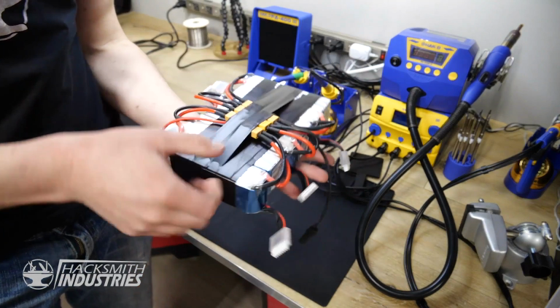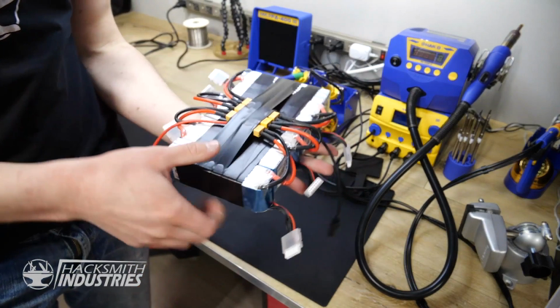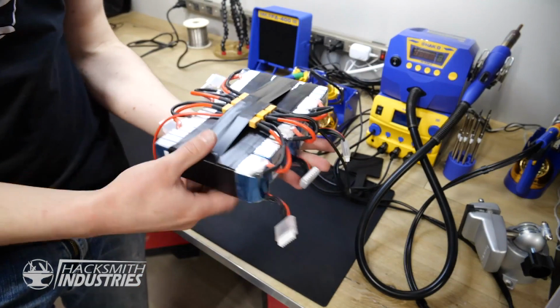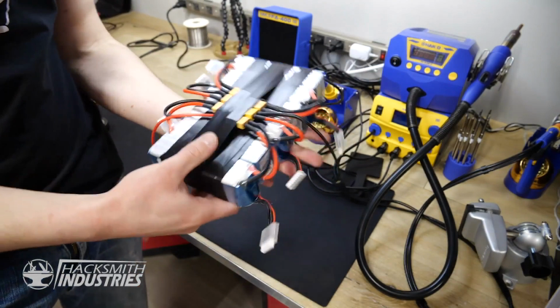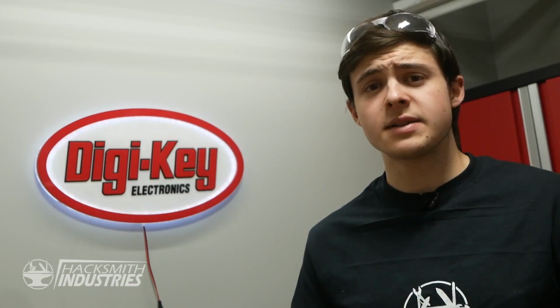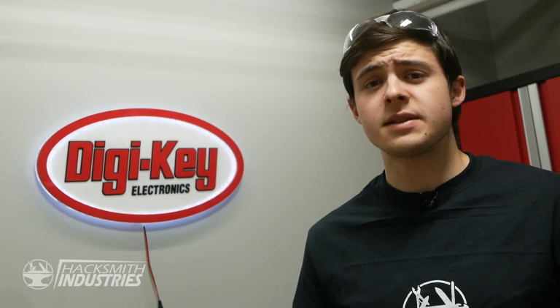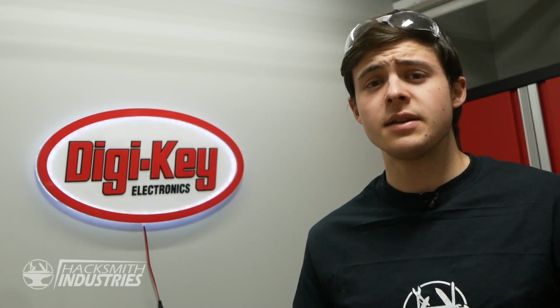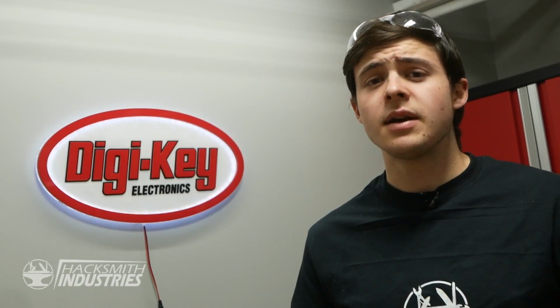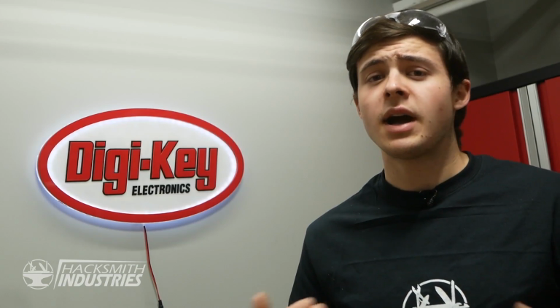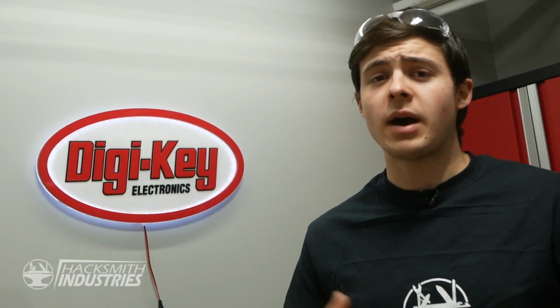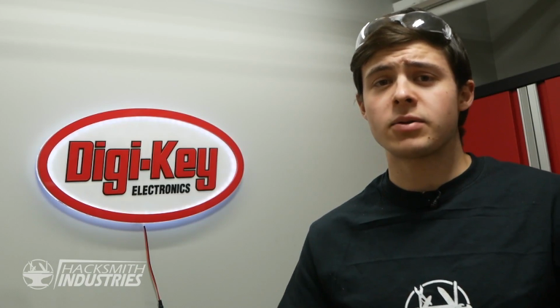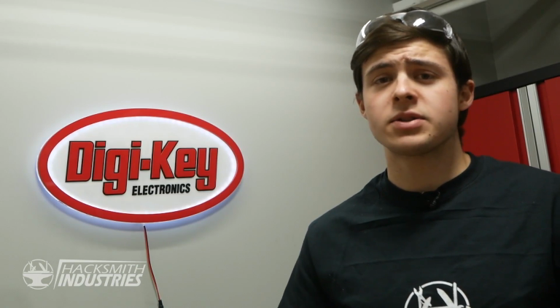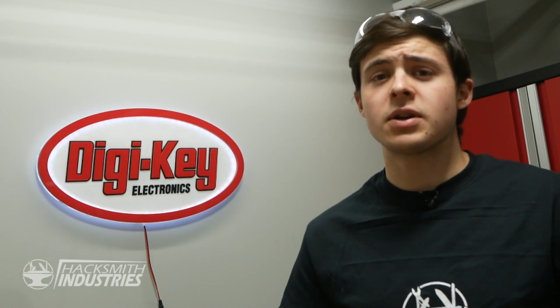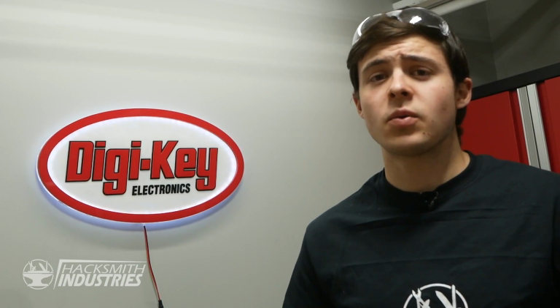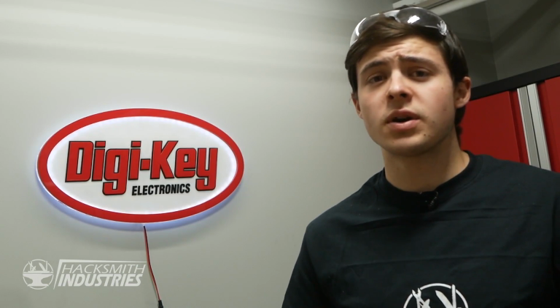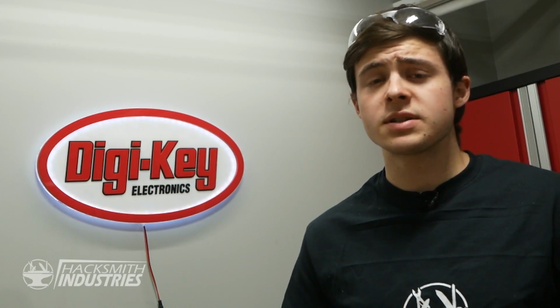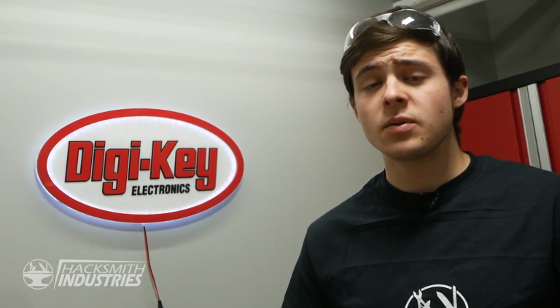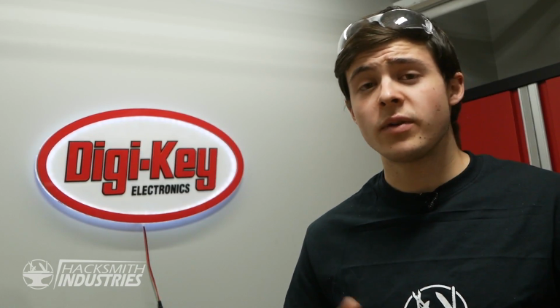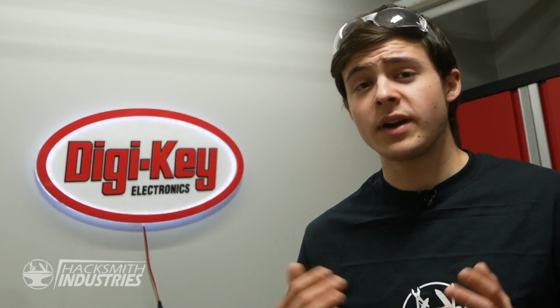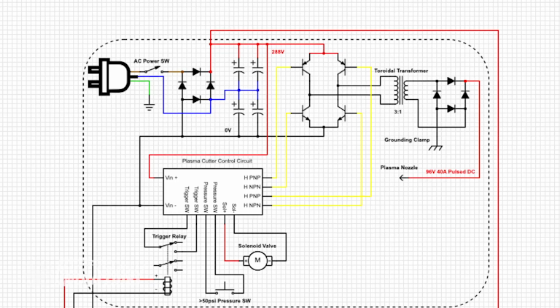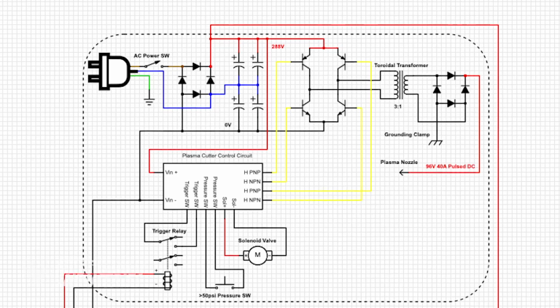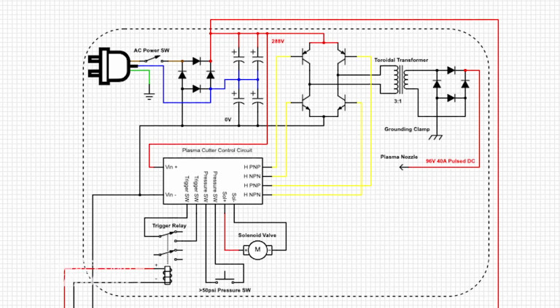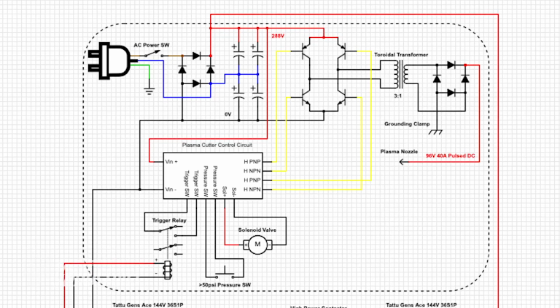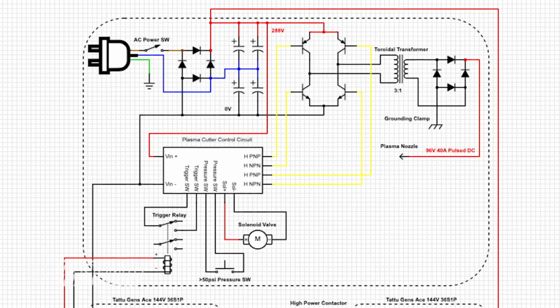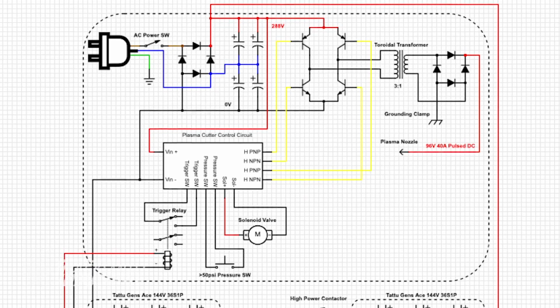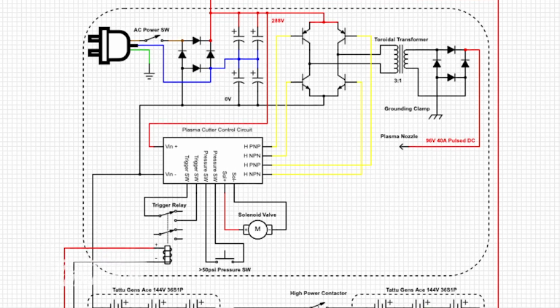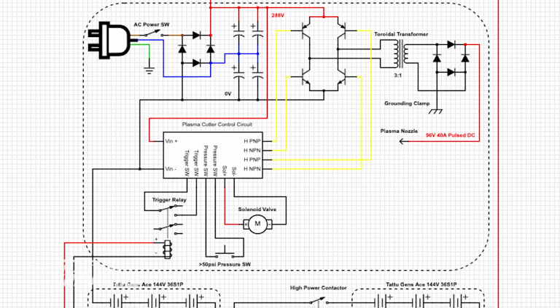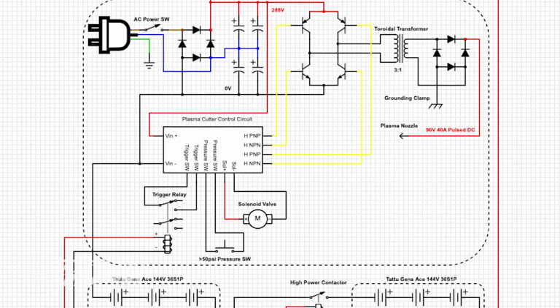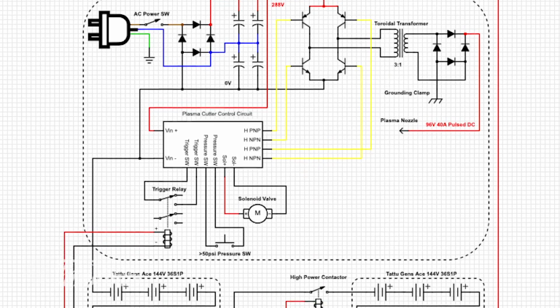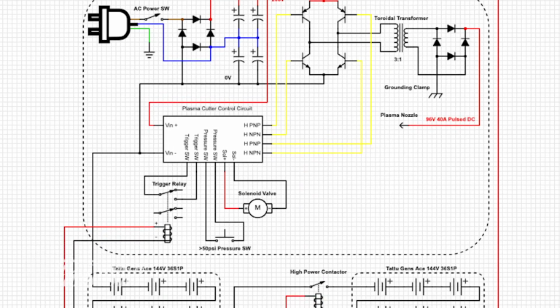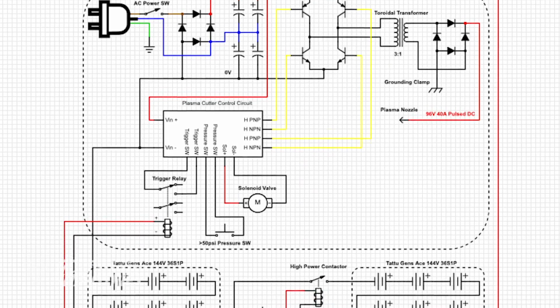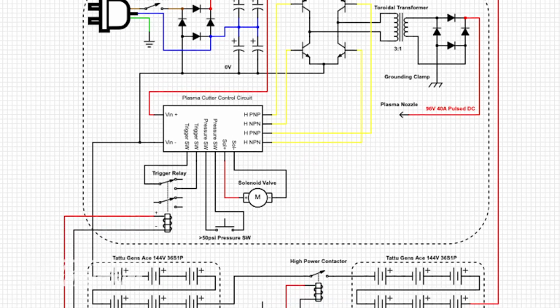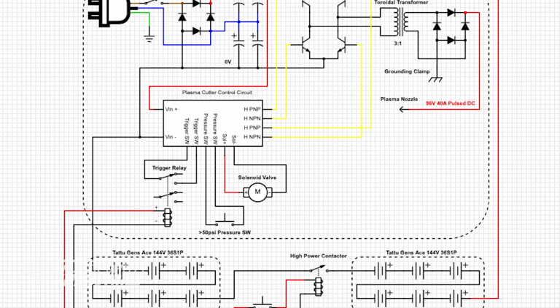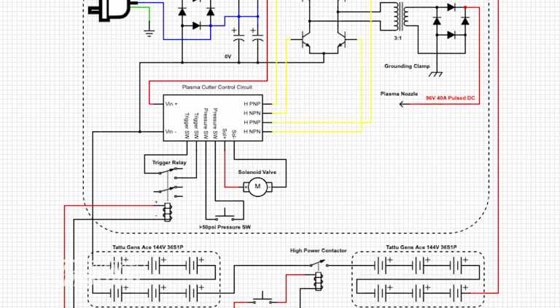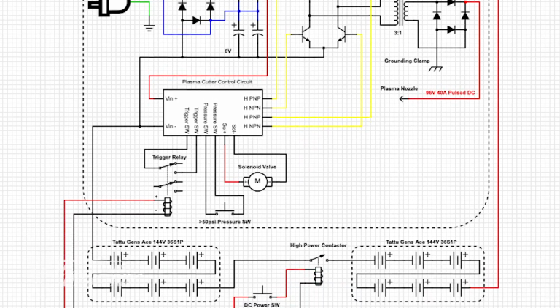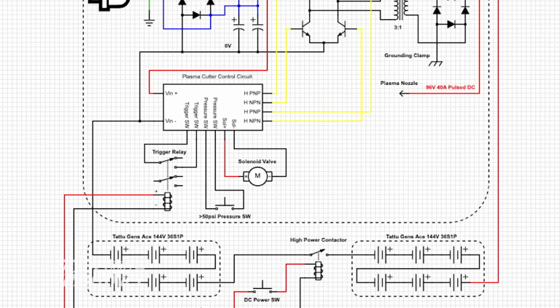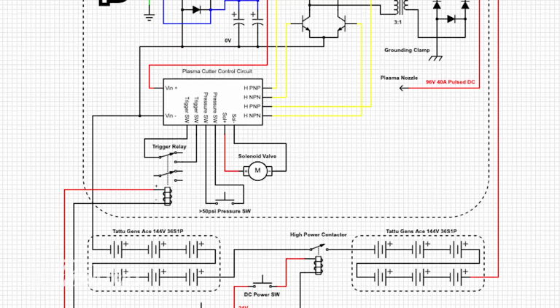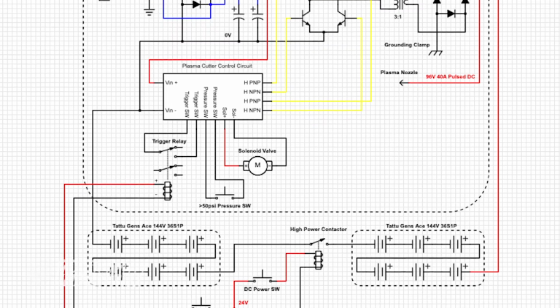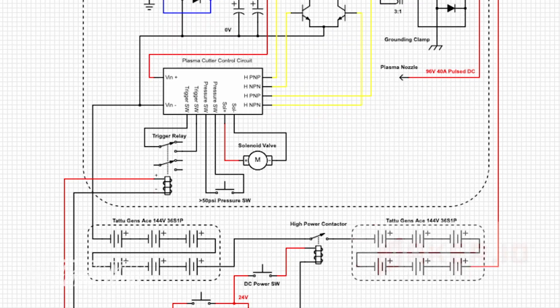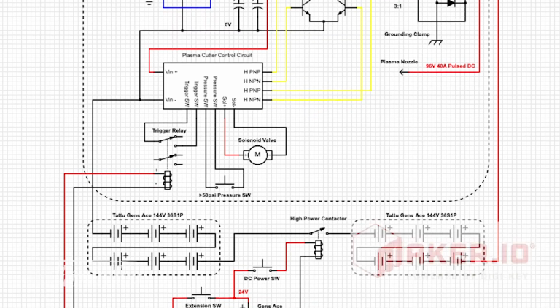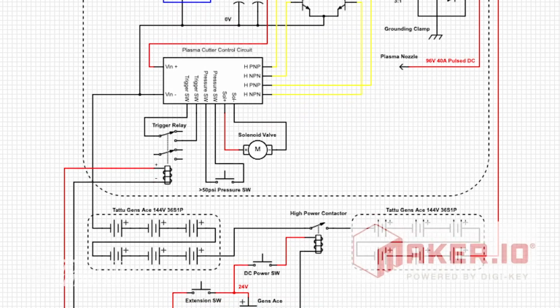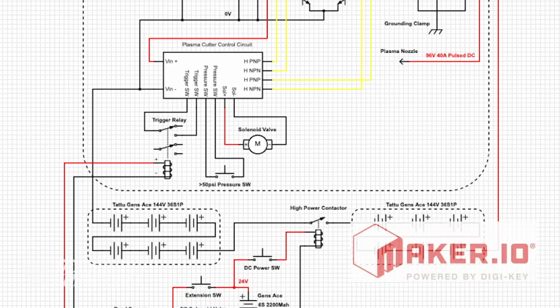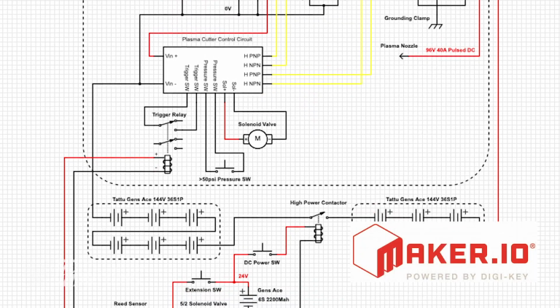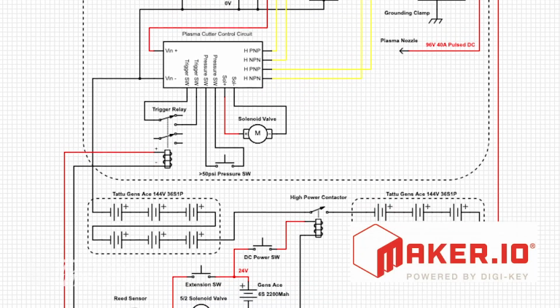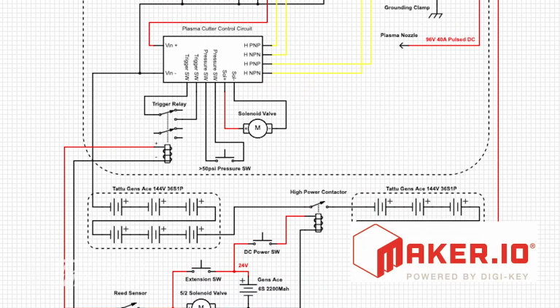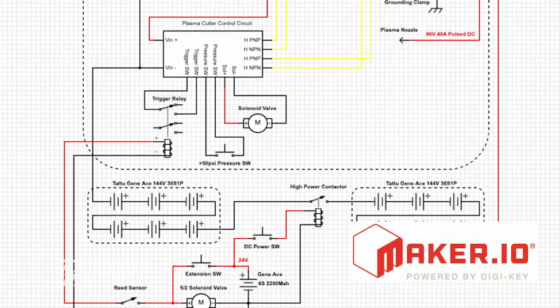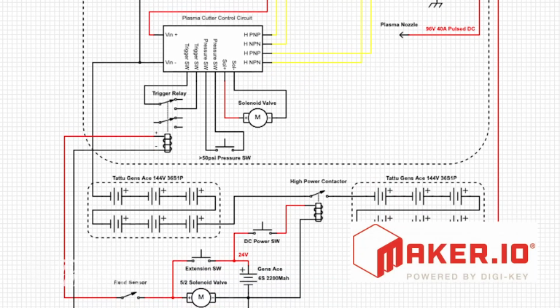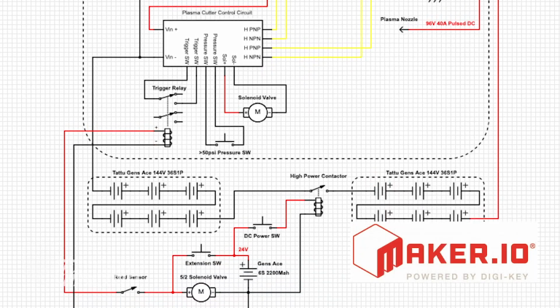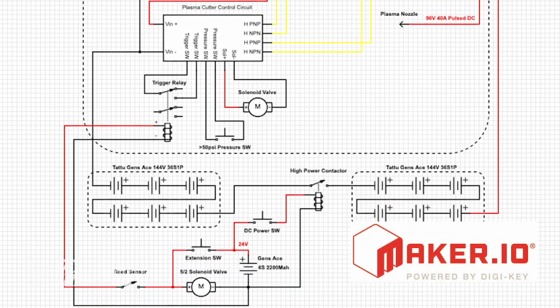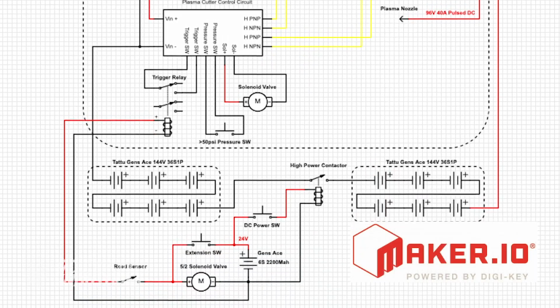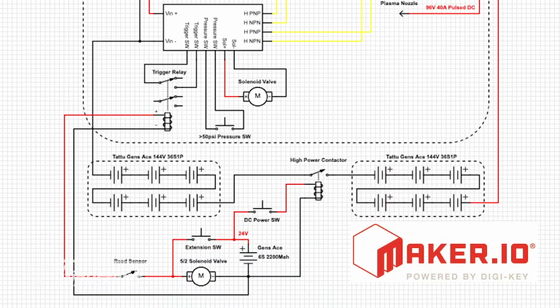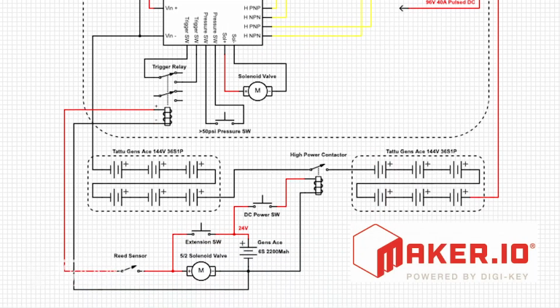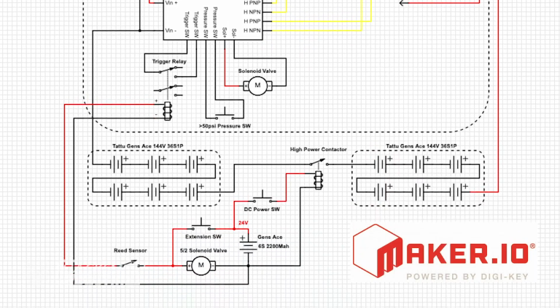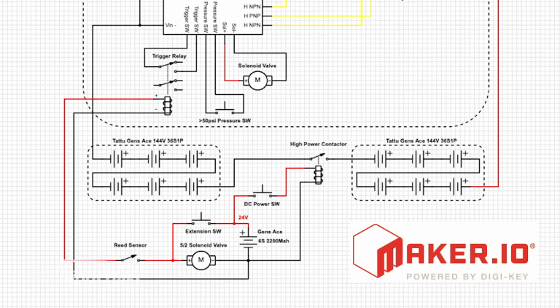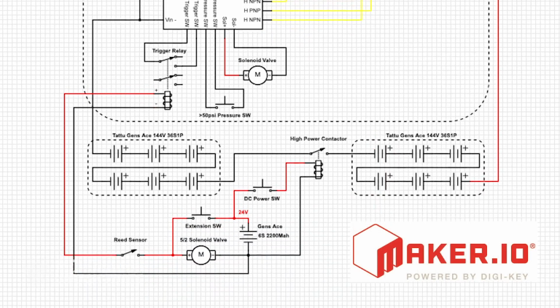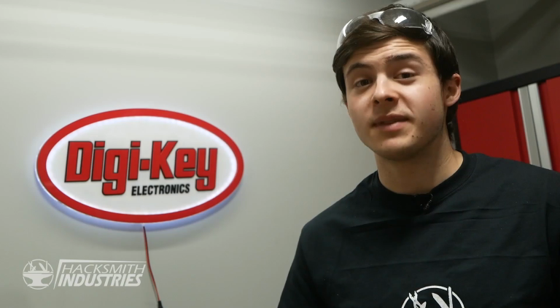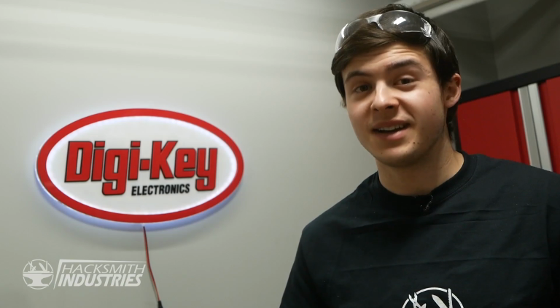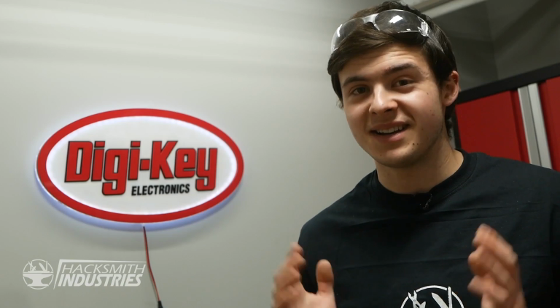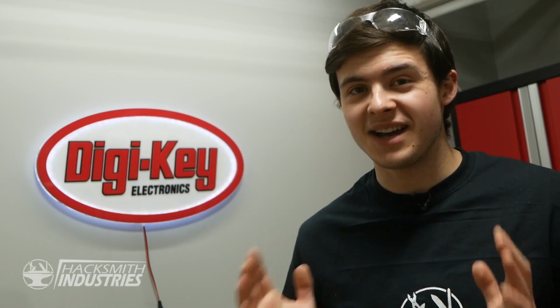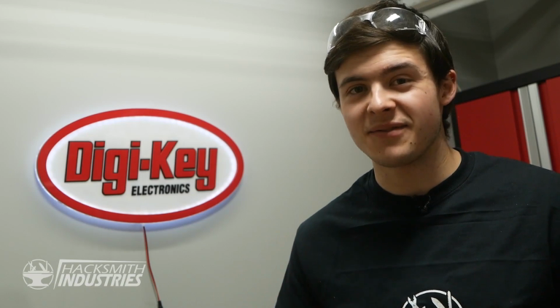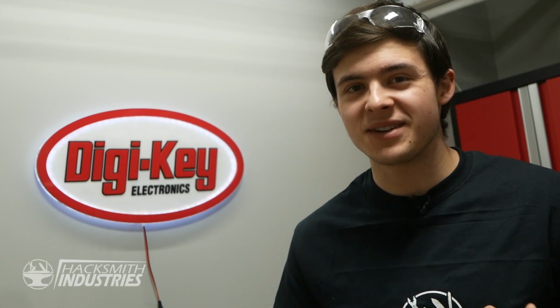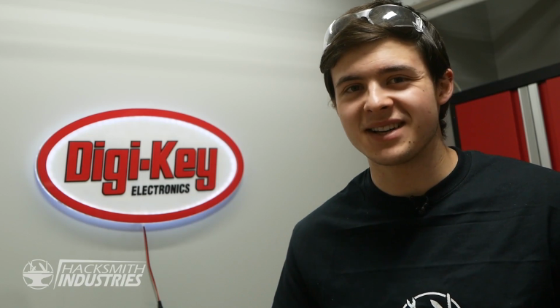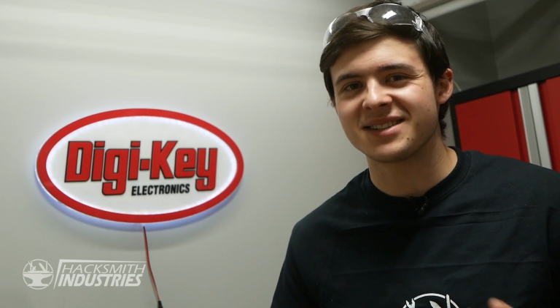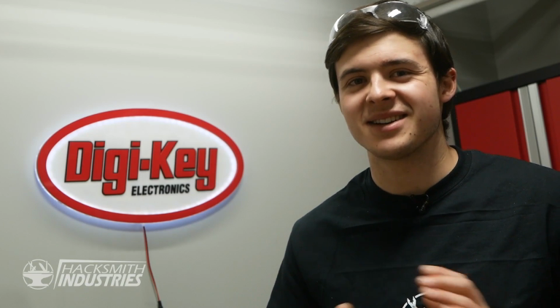If you'd like to see how our circuit works, we've actually got a full circuit diagram available on Maker.io in the description below. Time for testing.